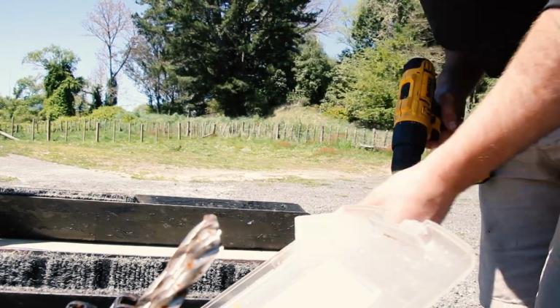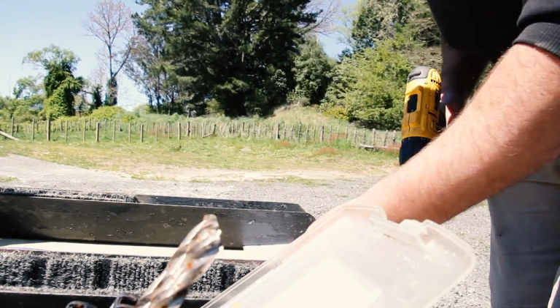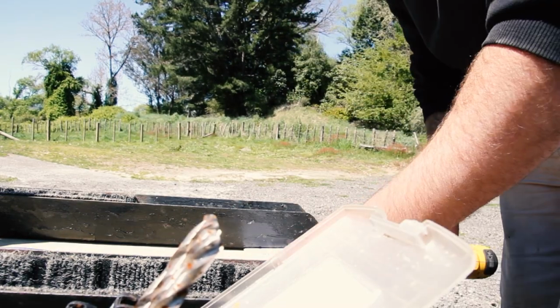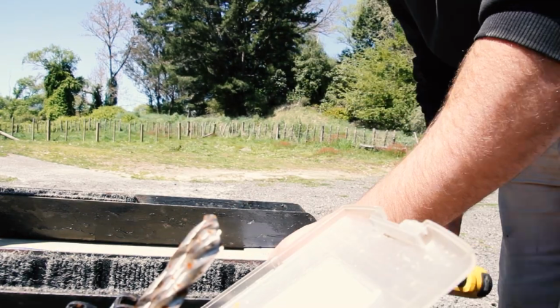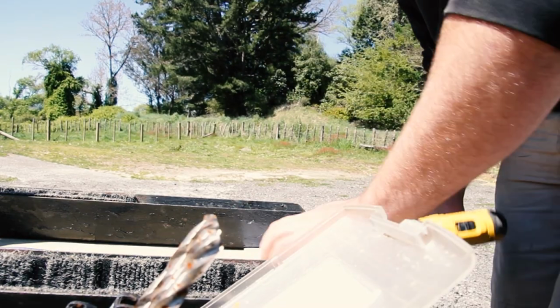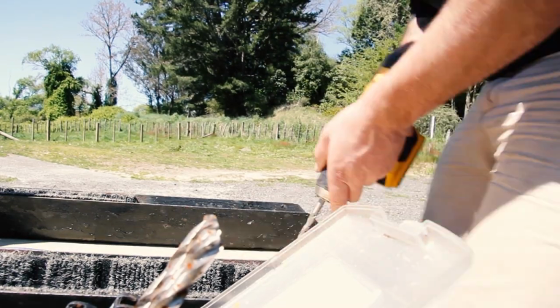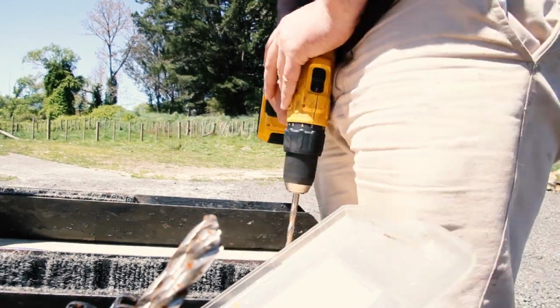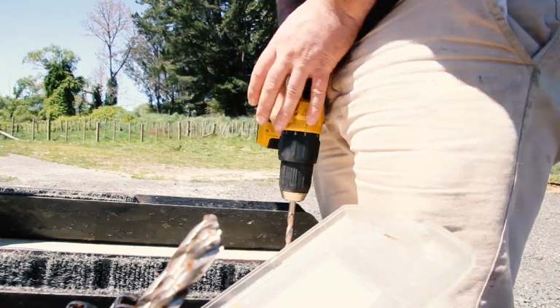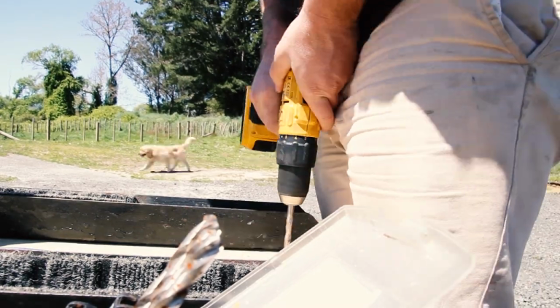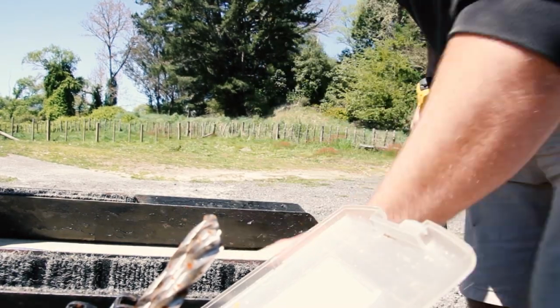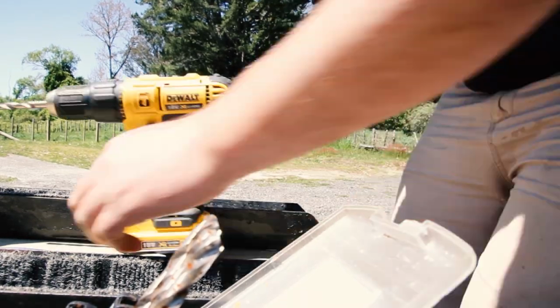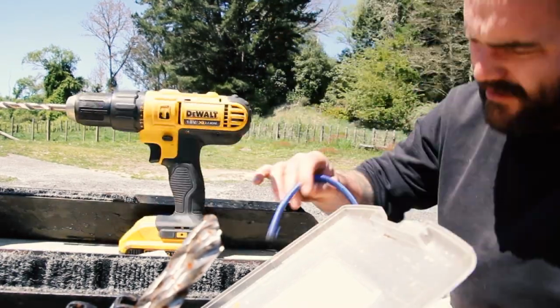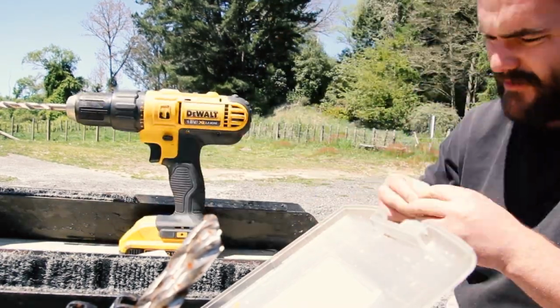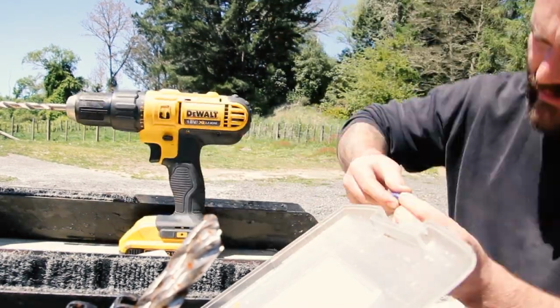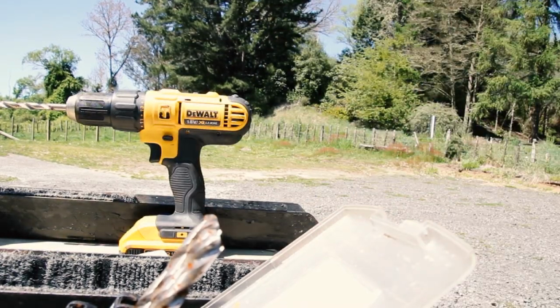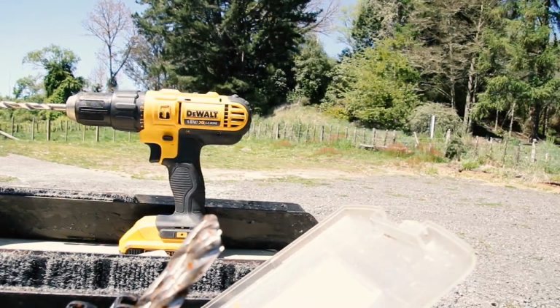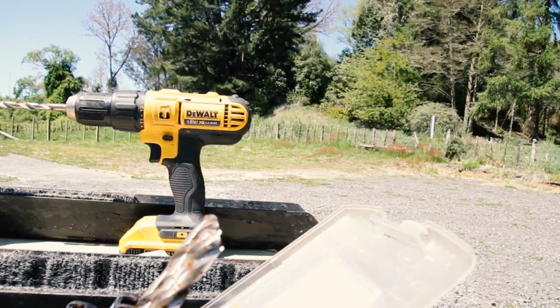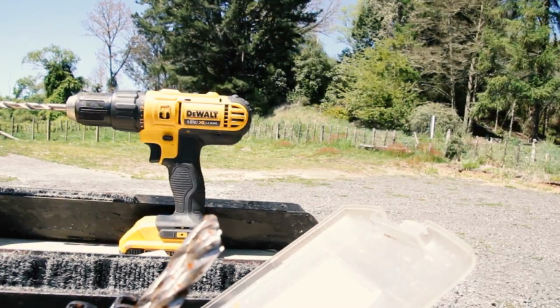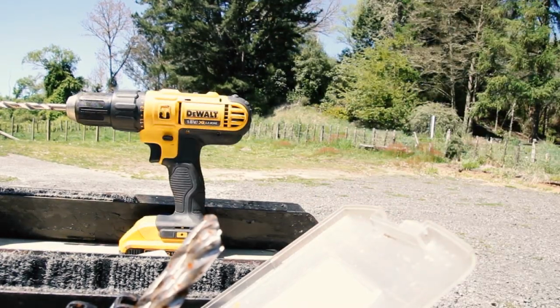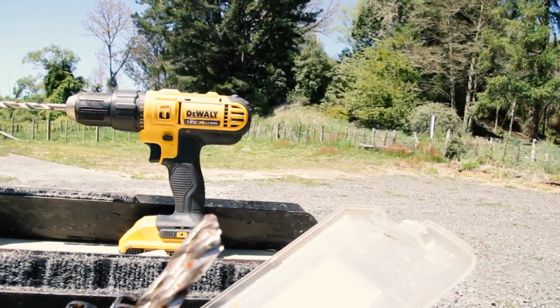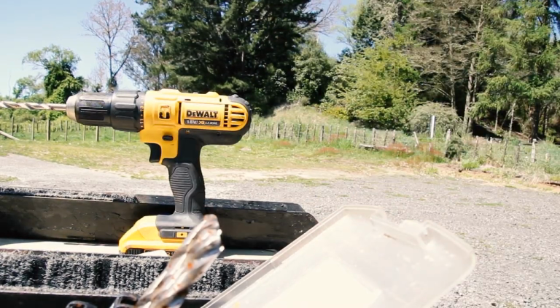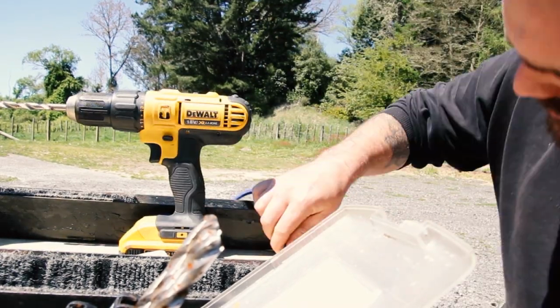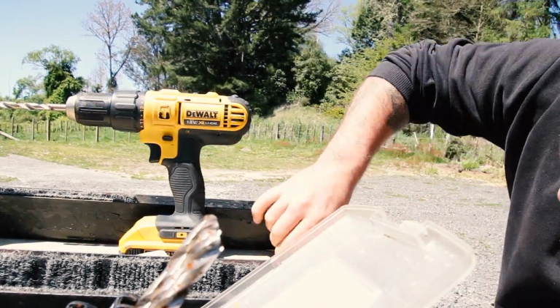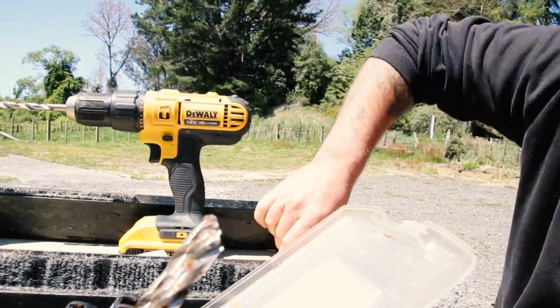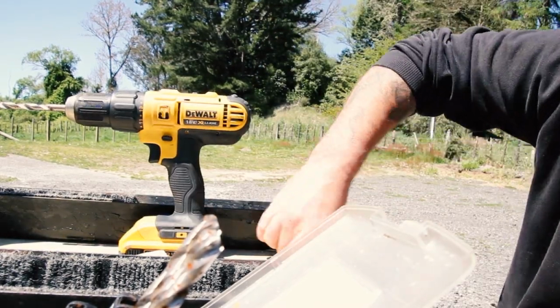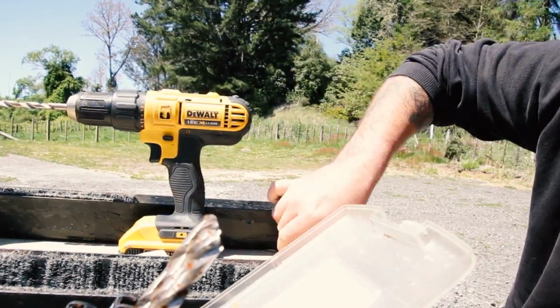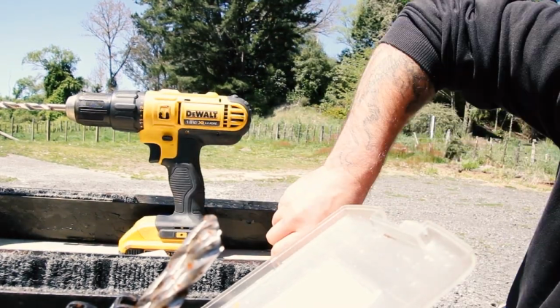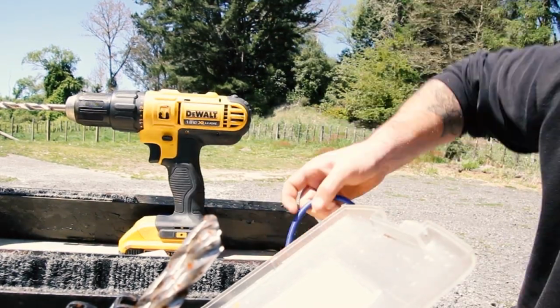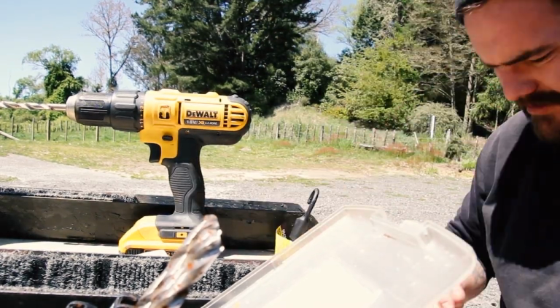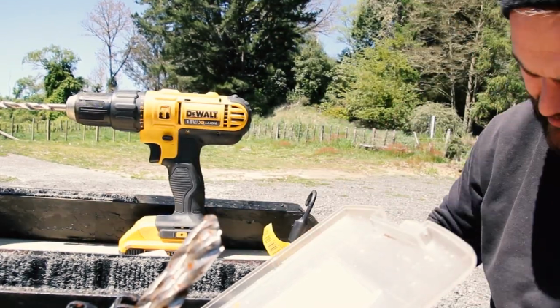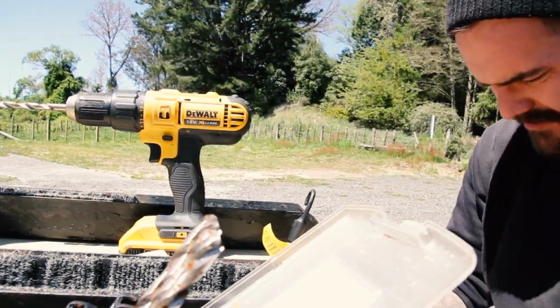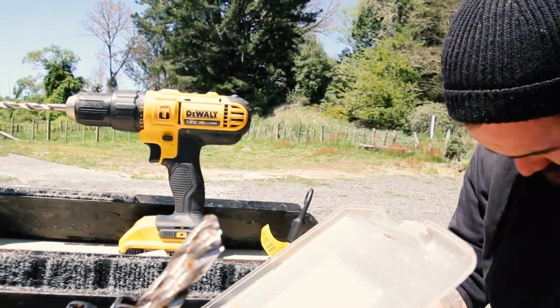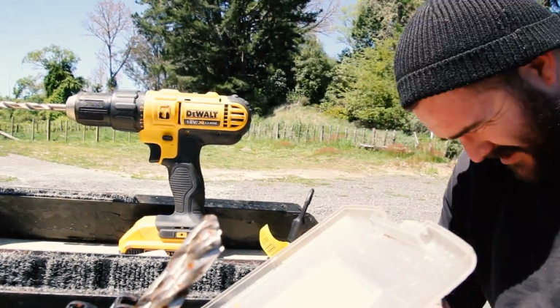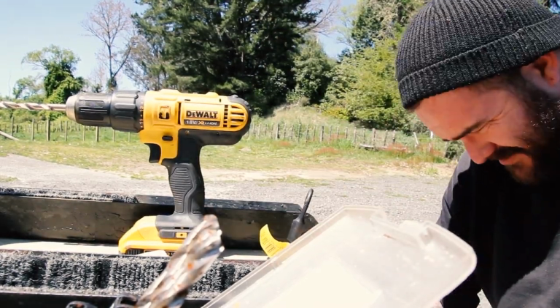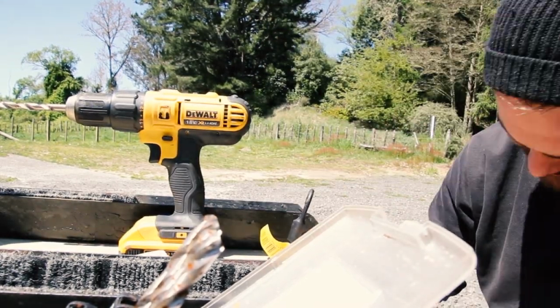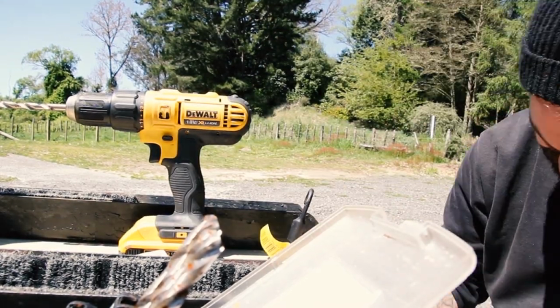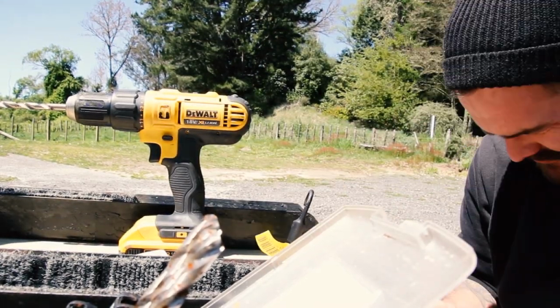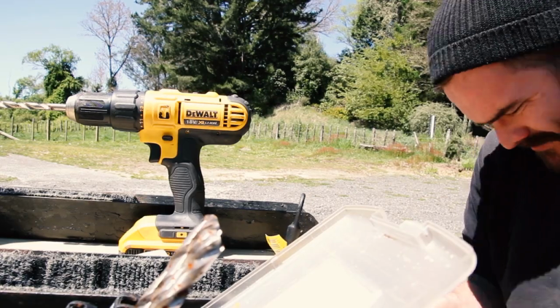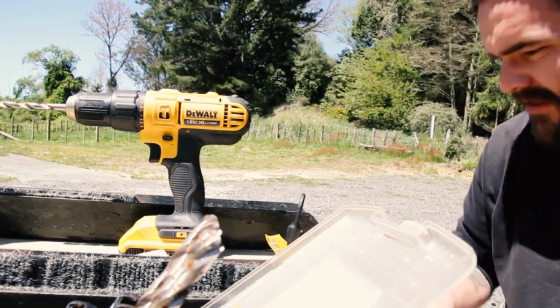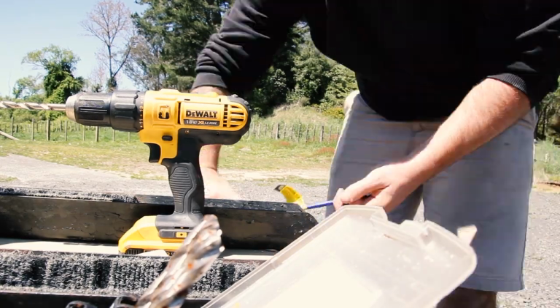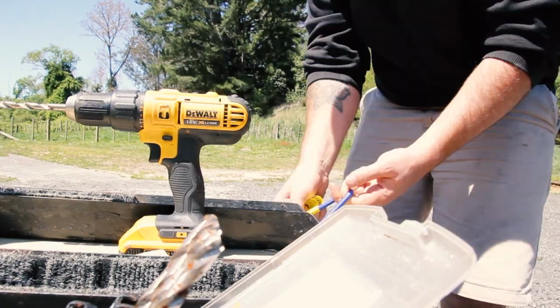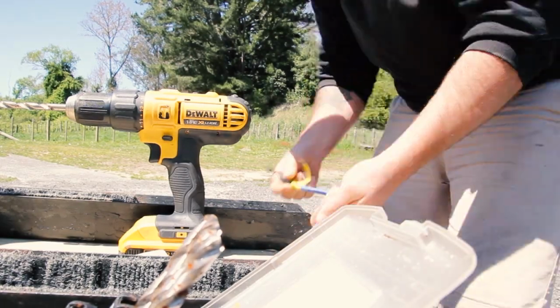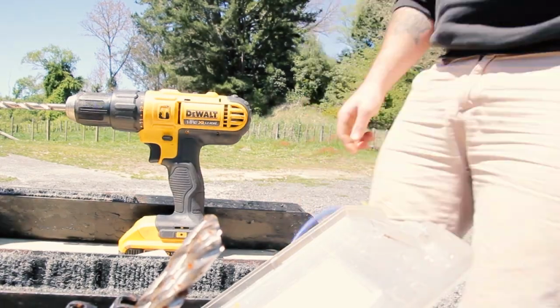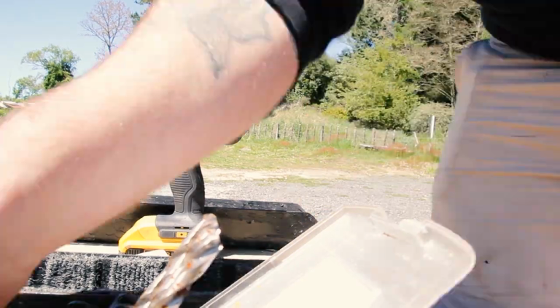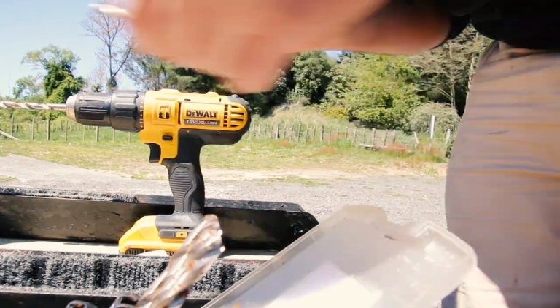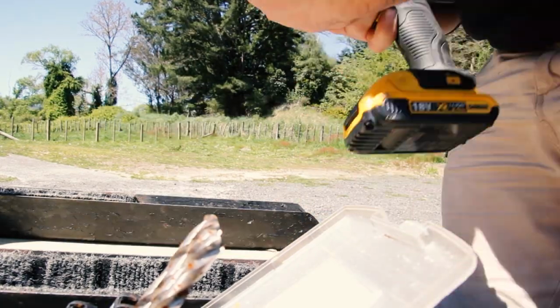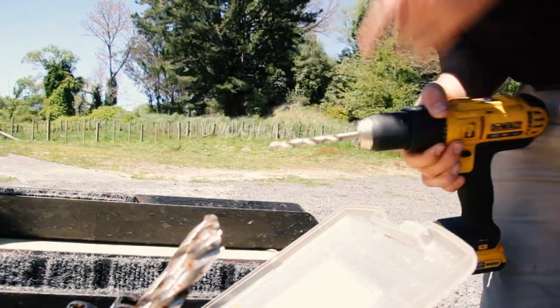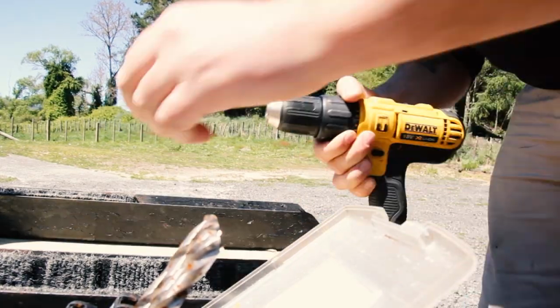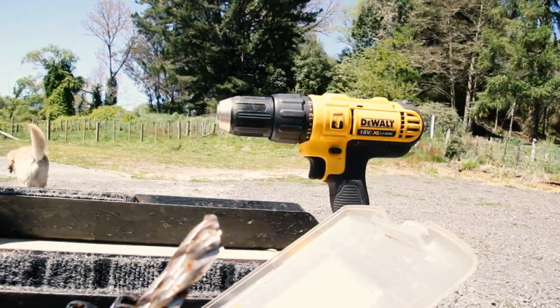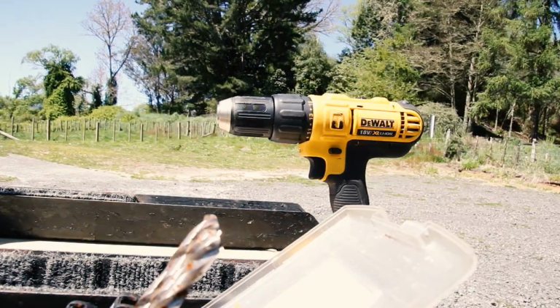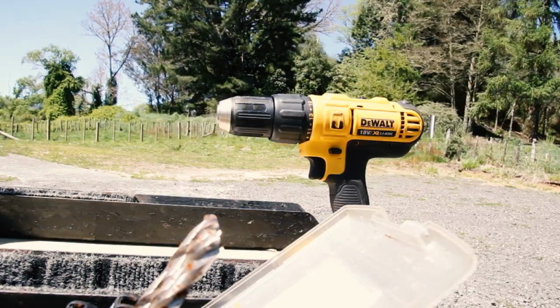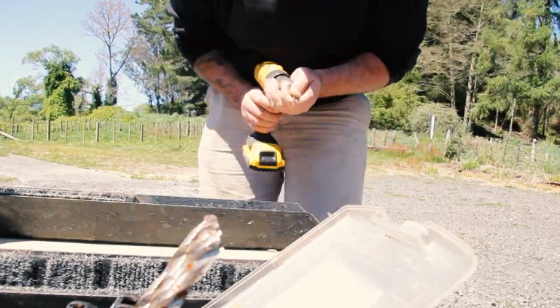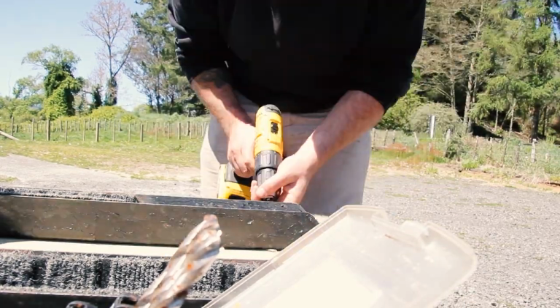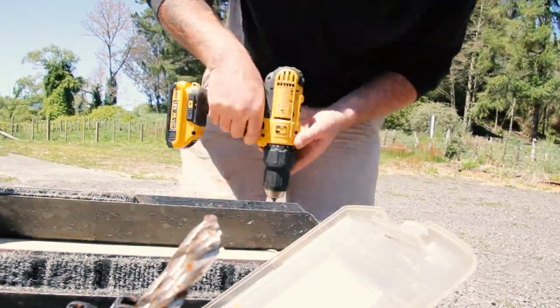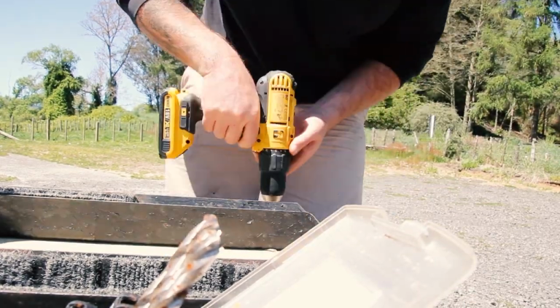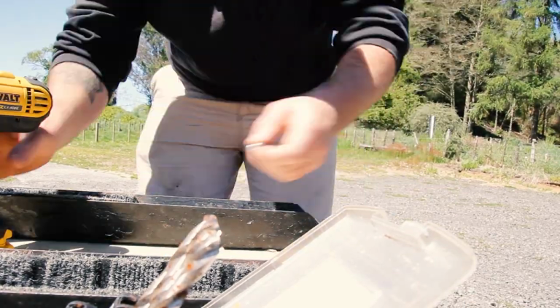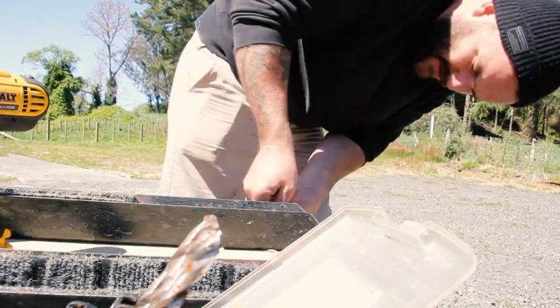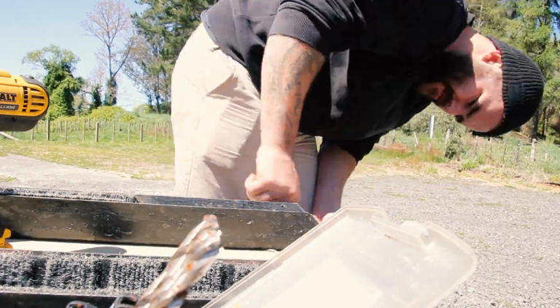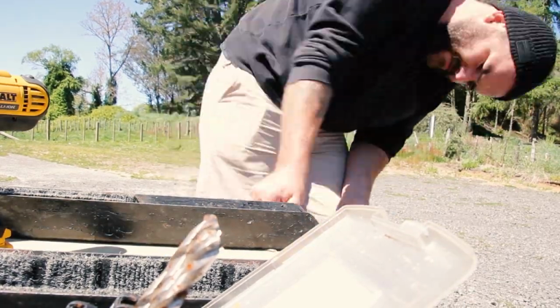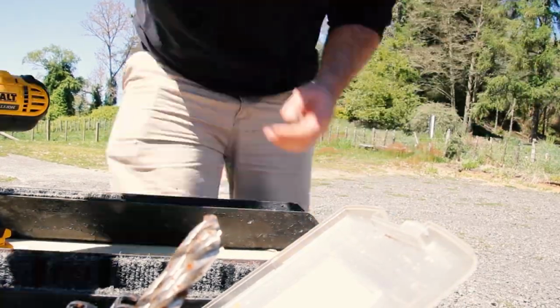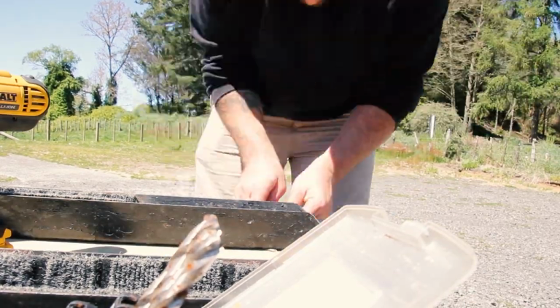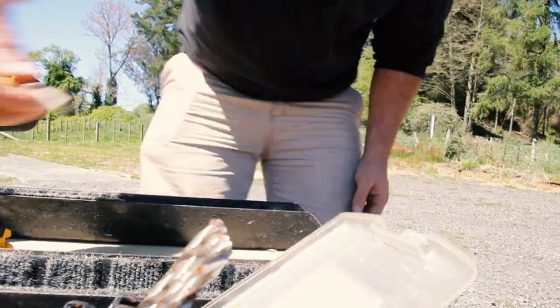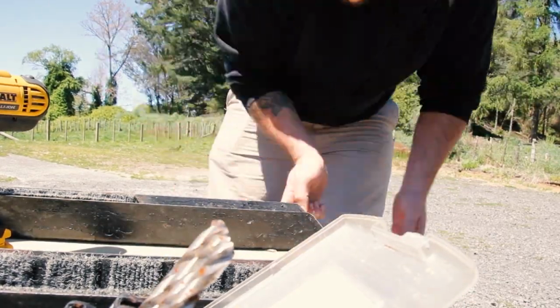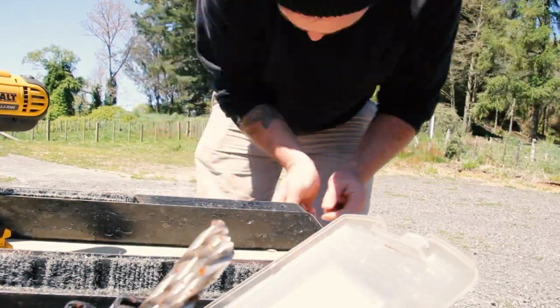These straps are just bungees cut in half, drilled through the deck and tied on the other side, then they get pulled over and clipped into an eyelet.